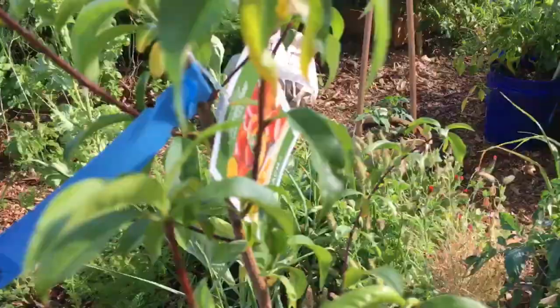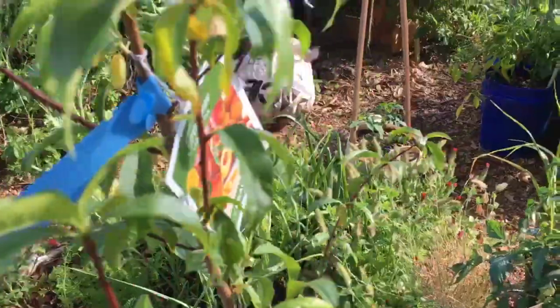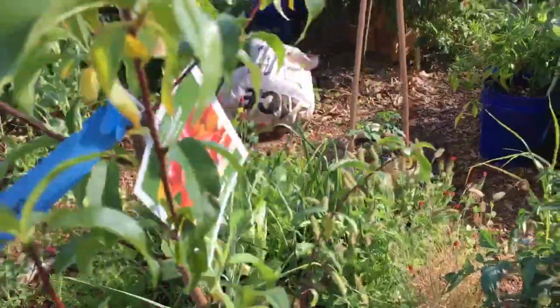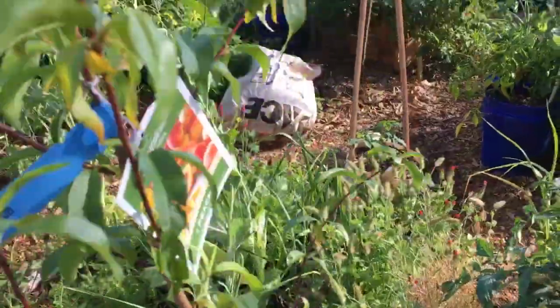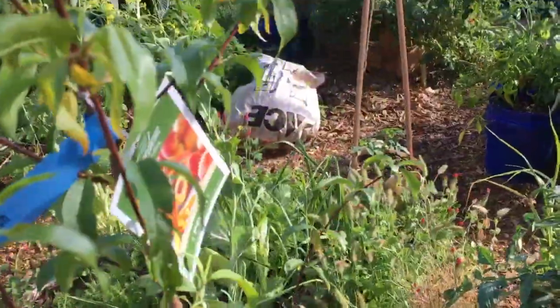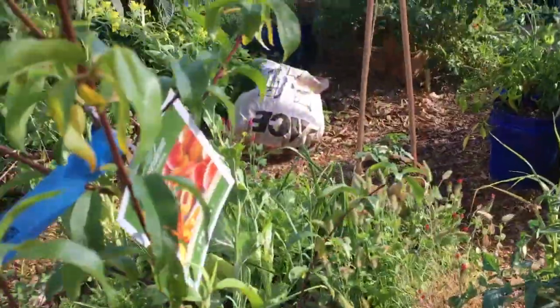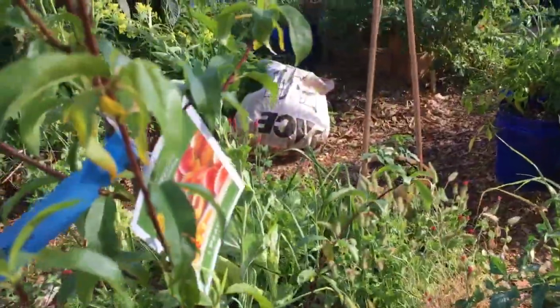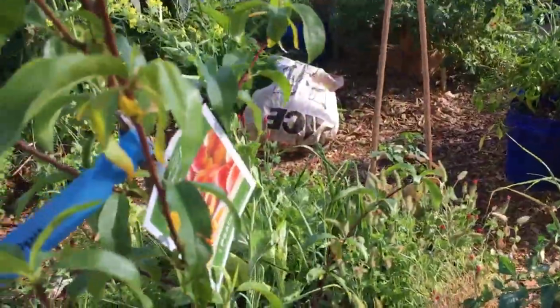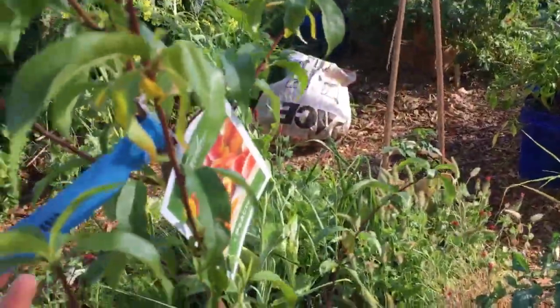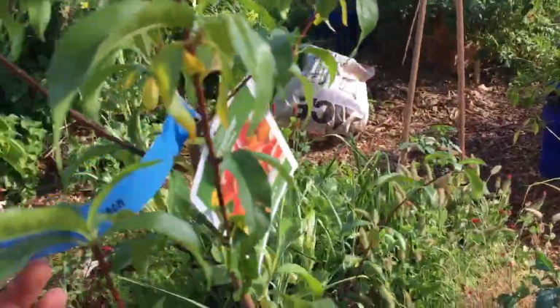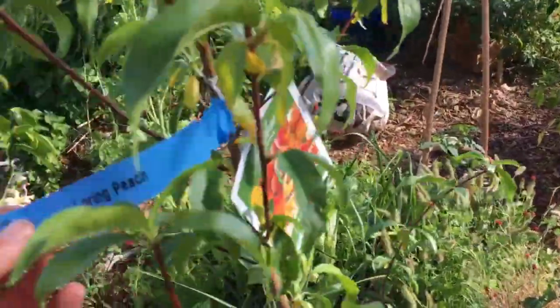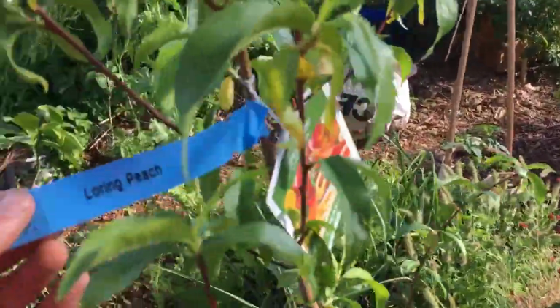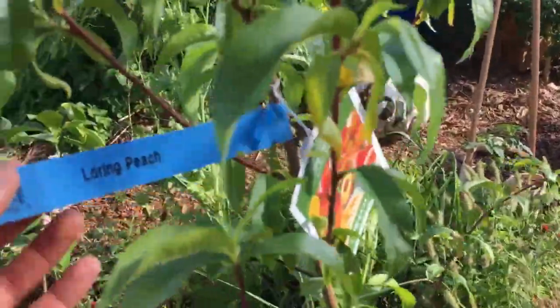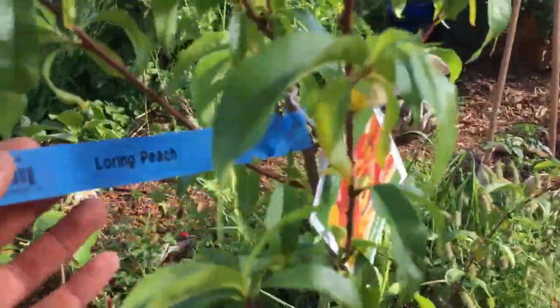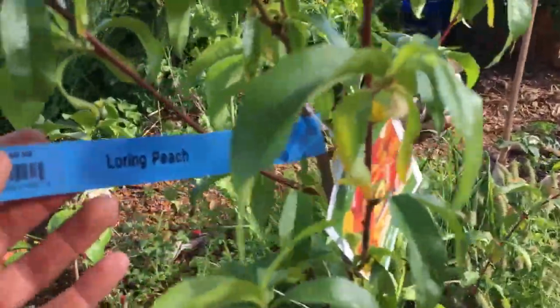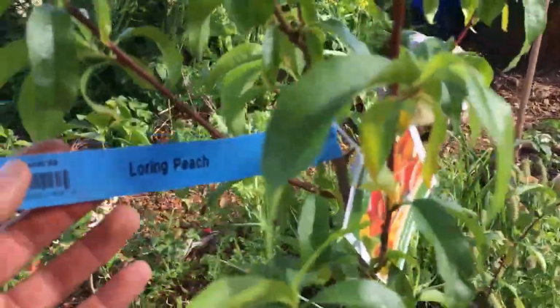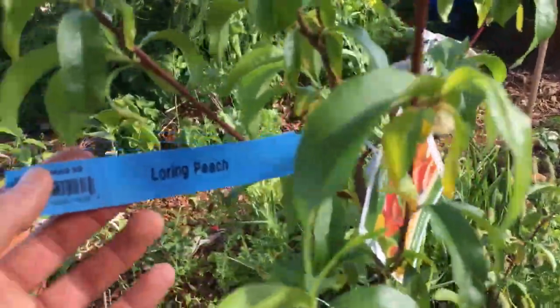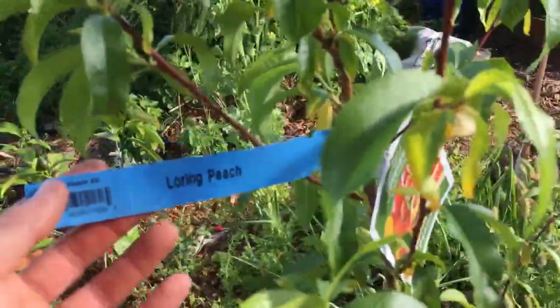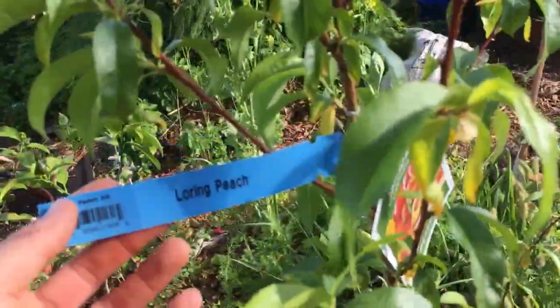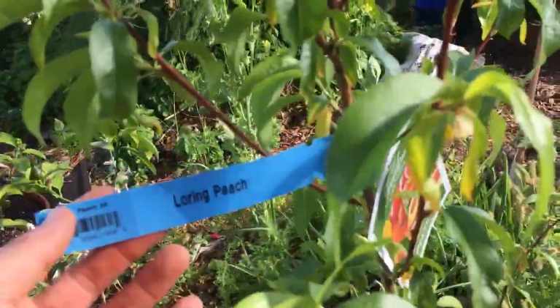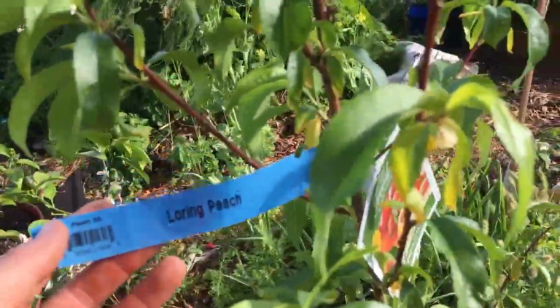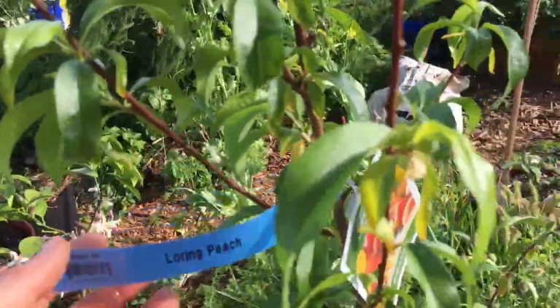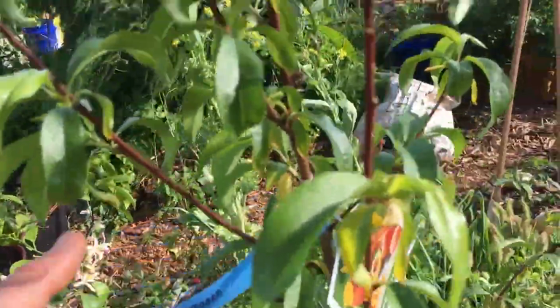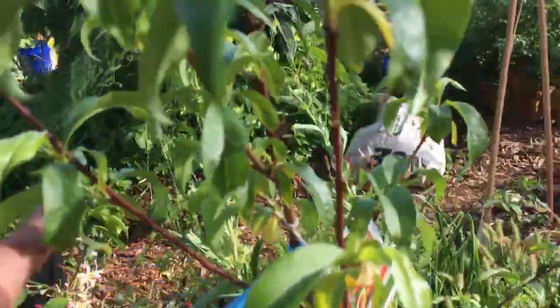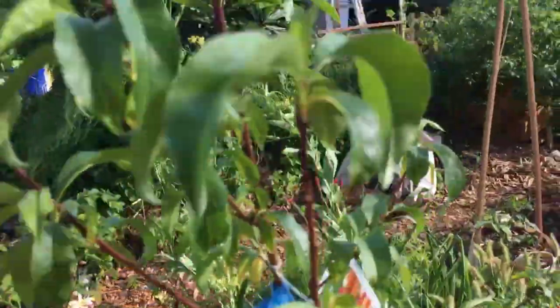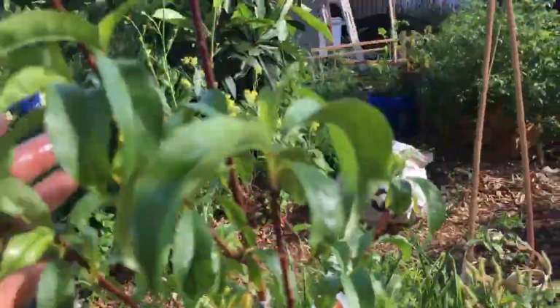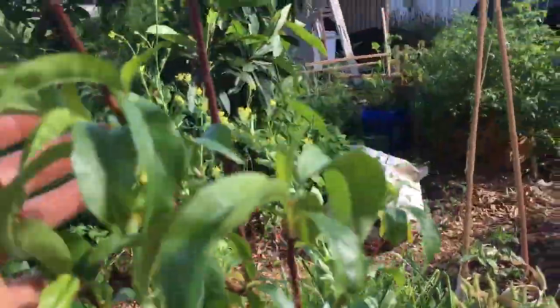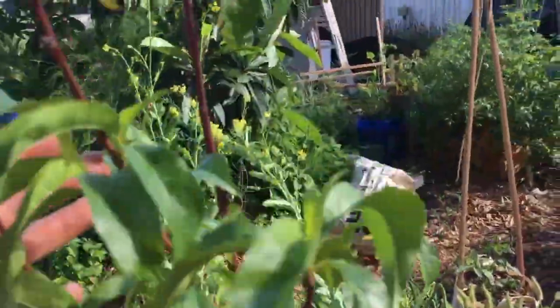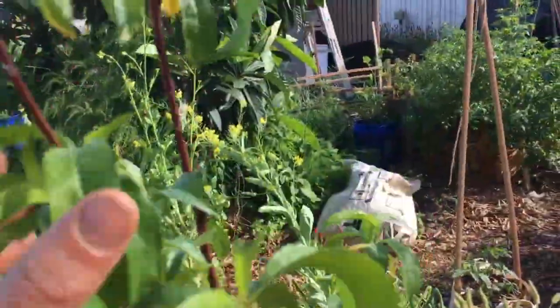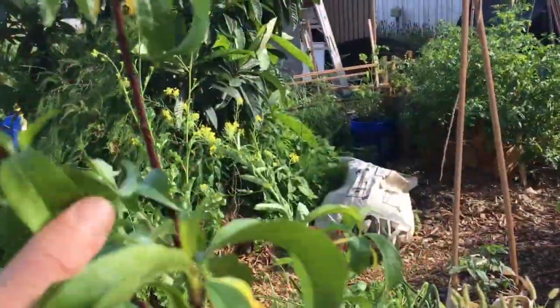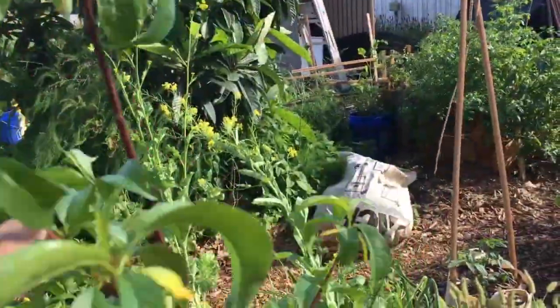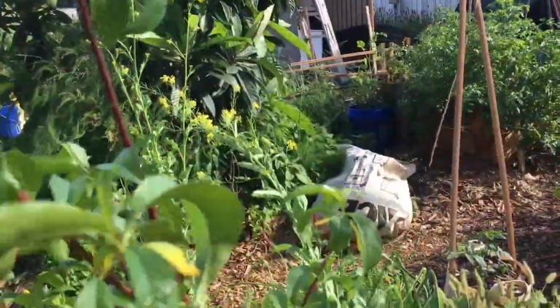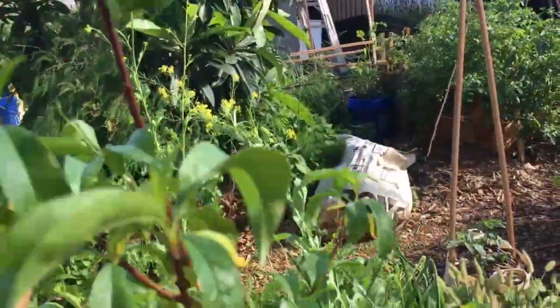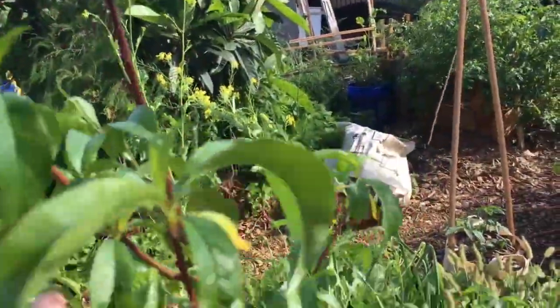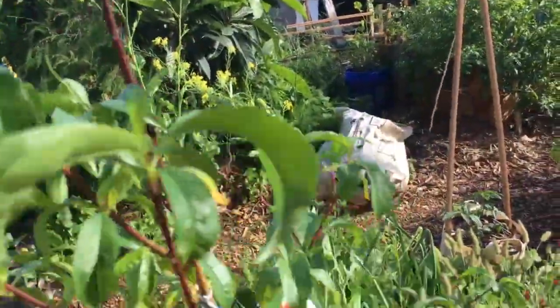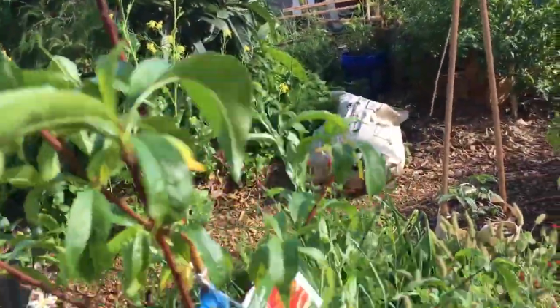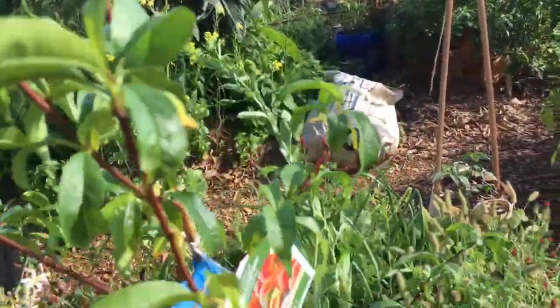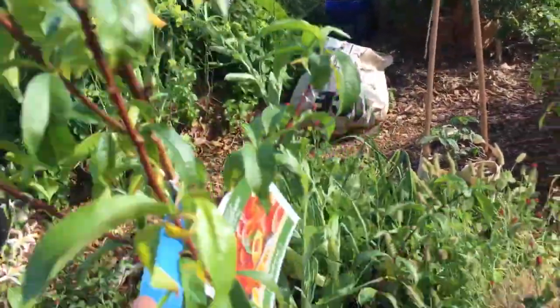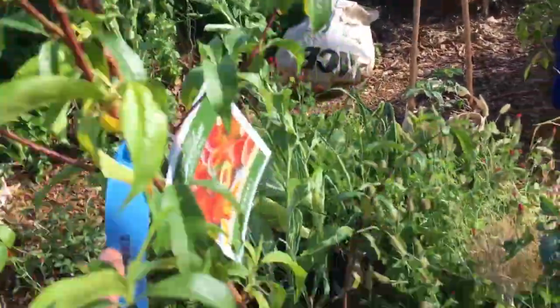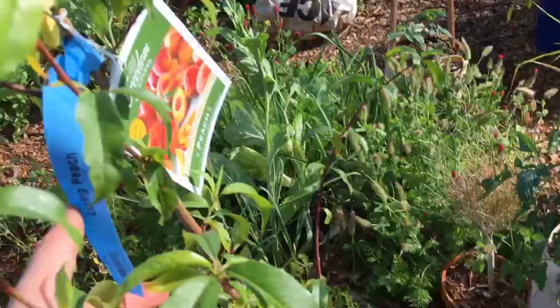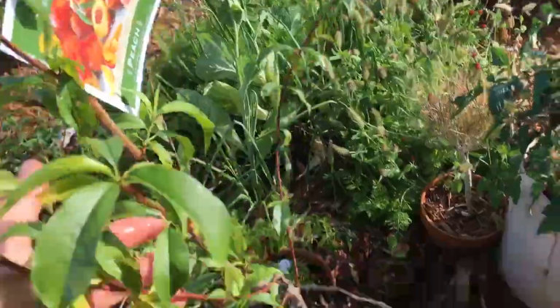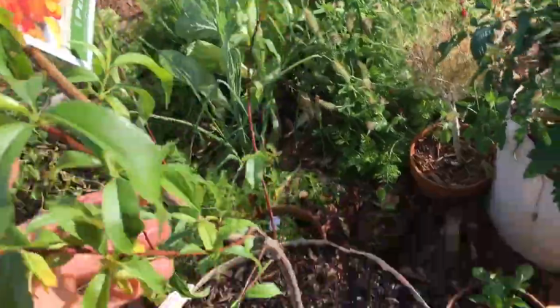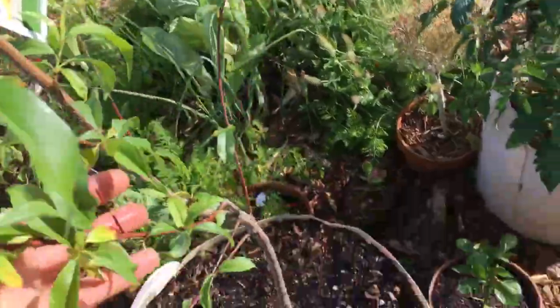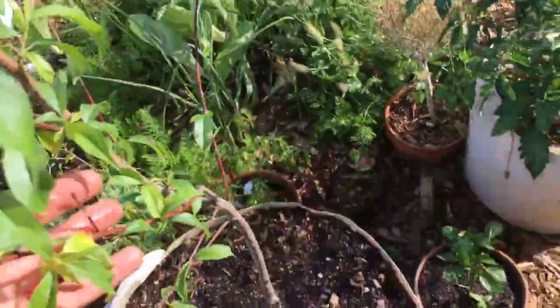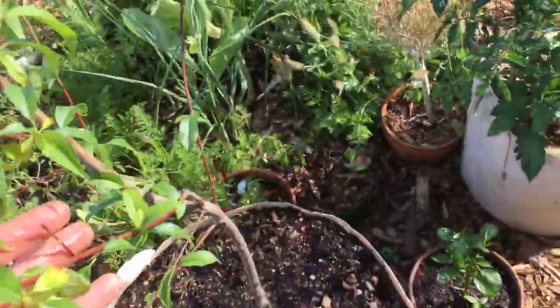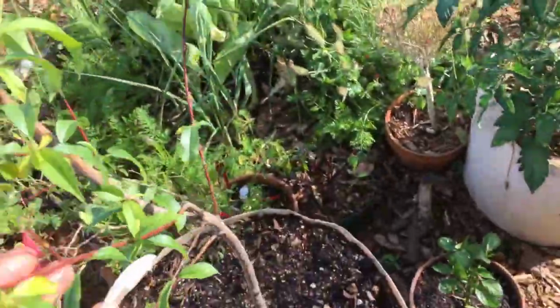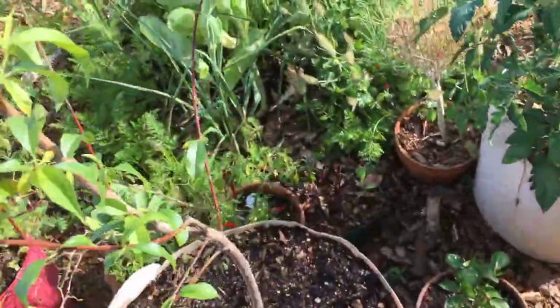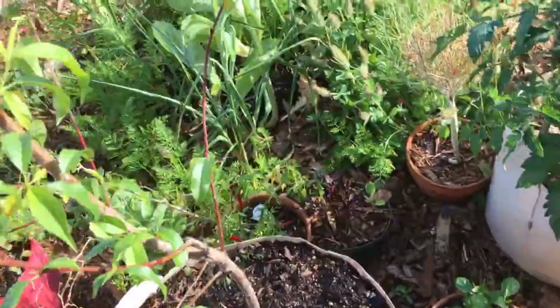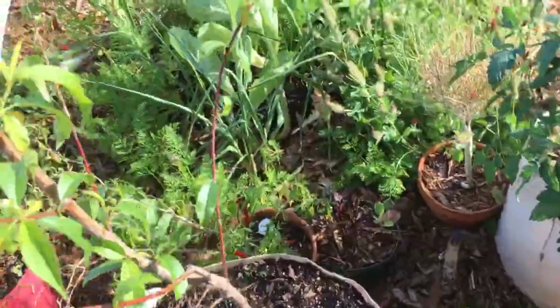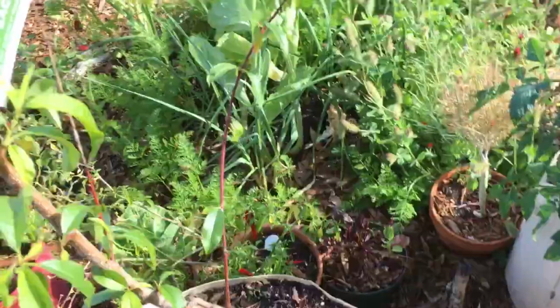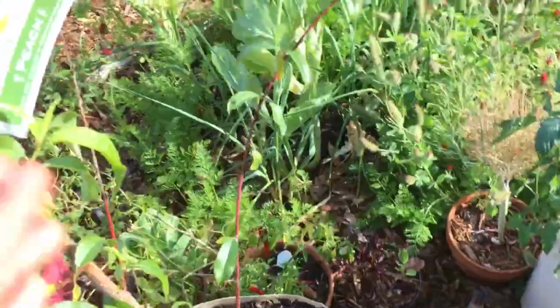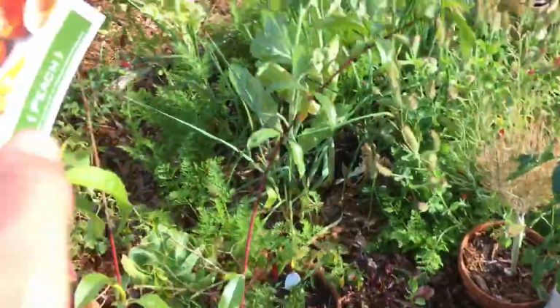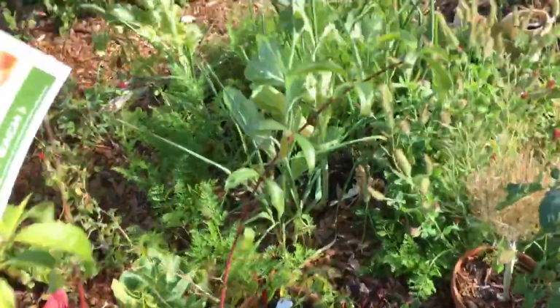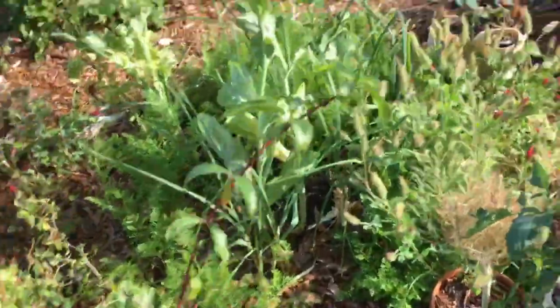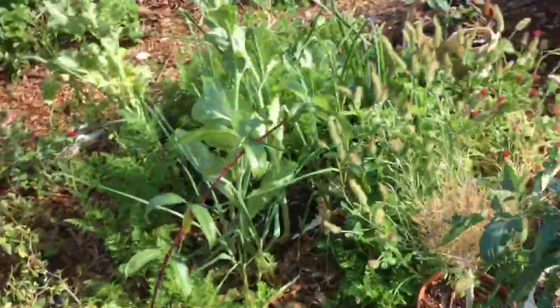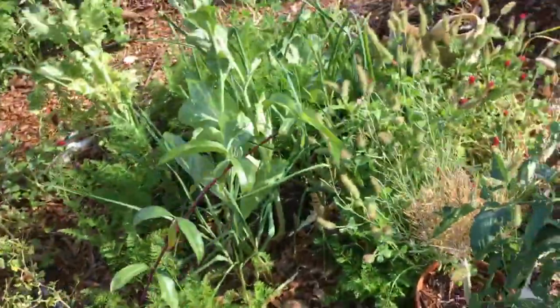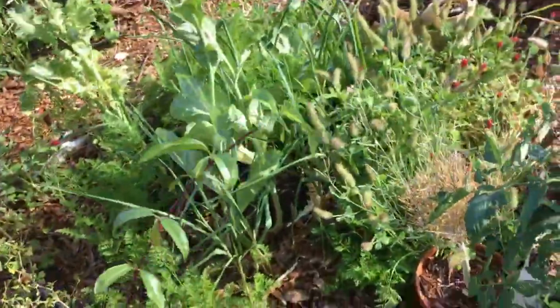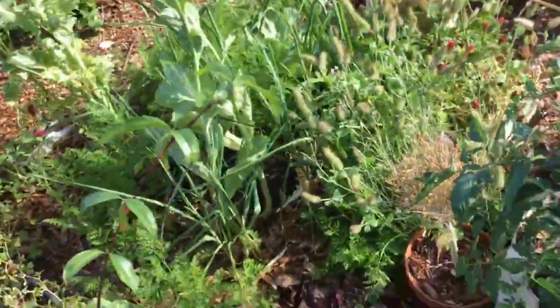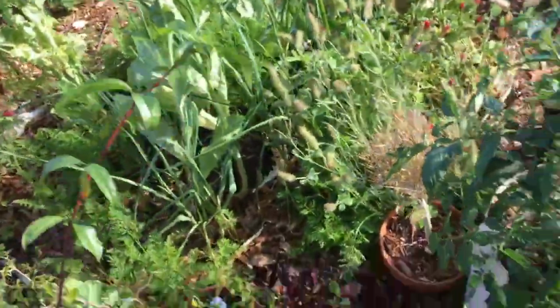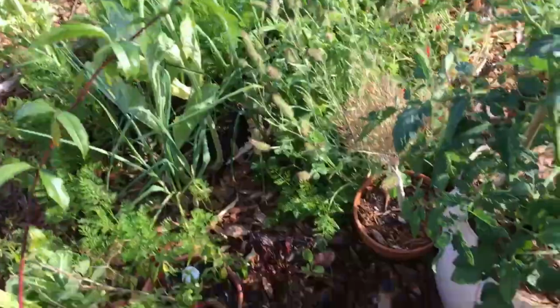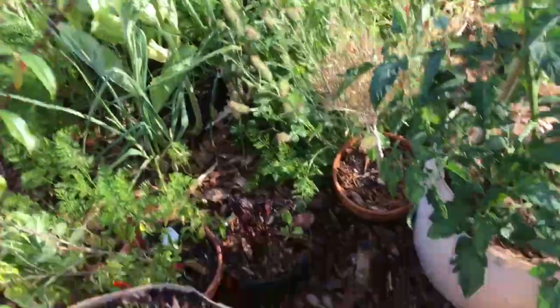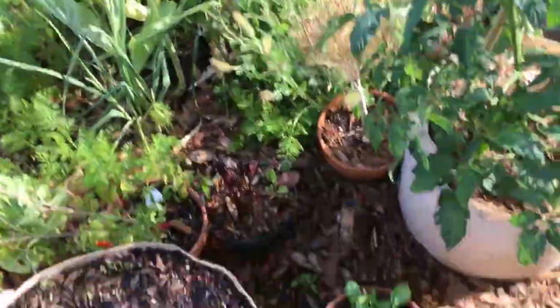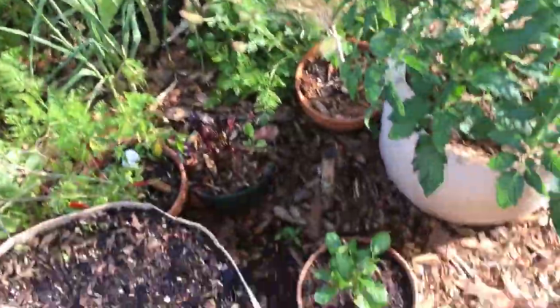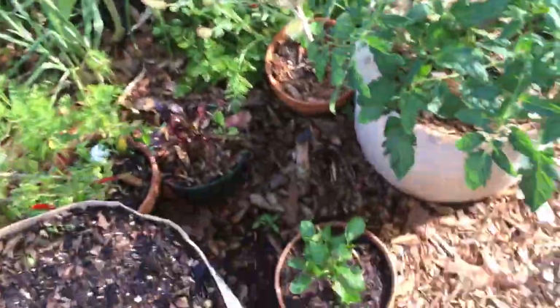I just bought this peach tree the other day — kind of a drunk purchase, but it's gonna be nice.